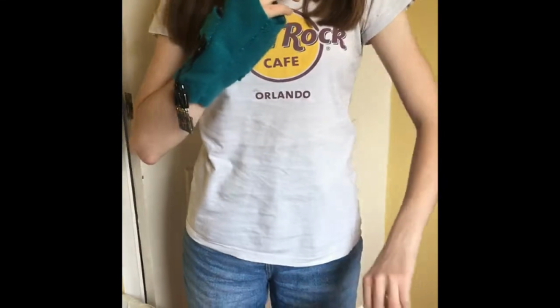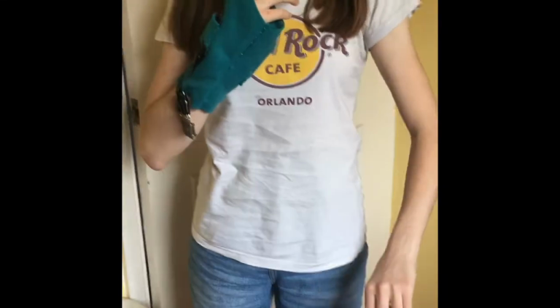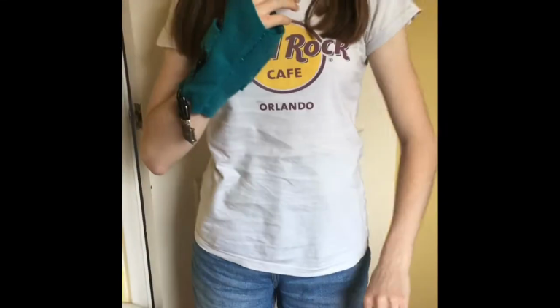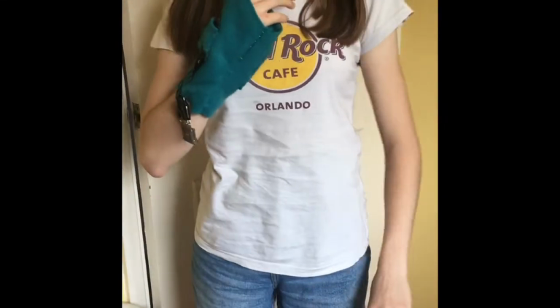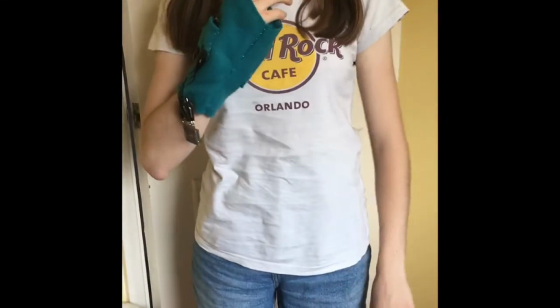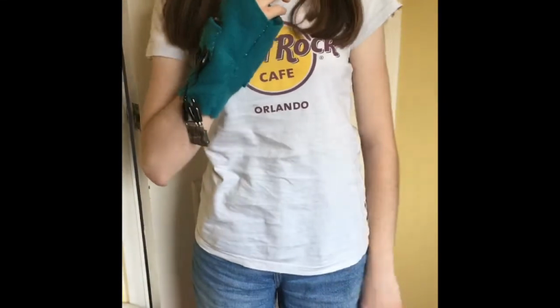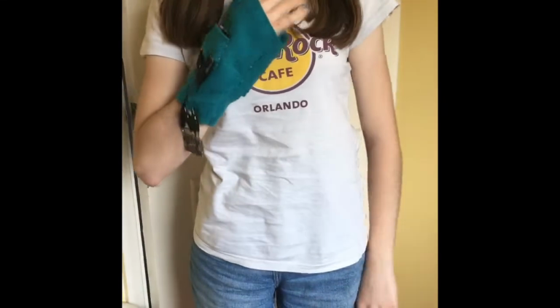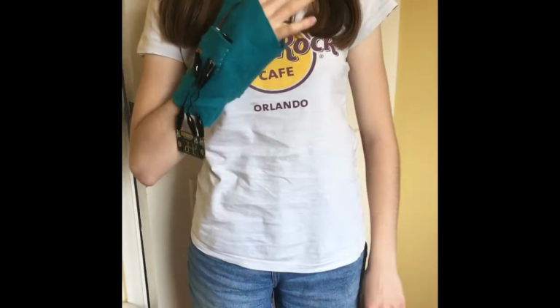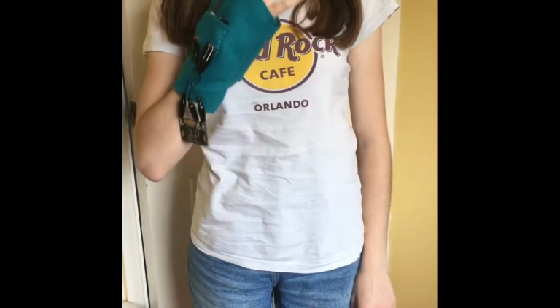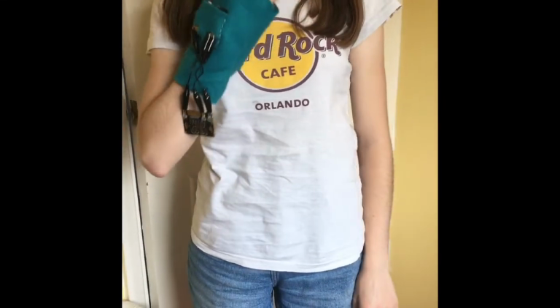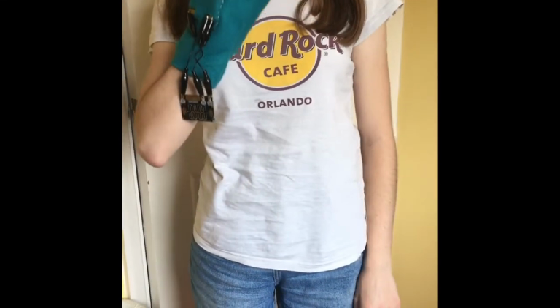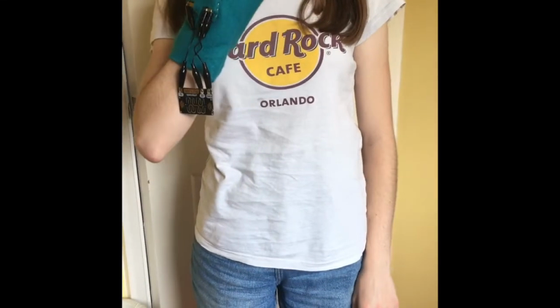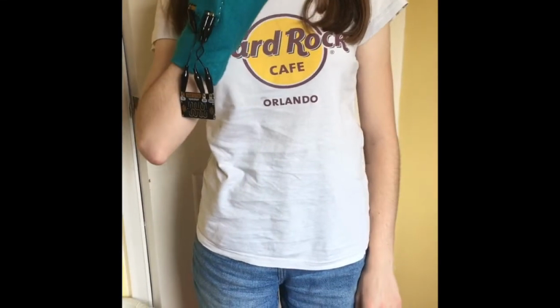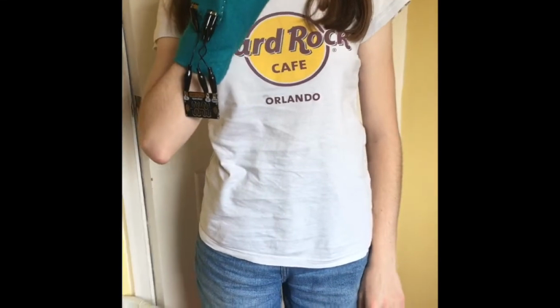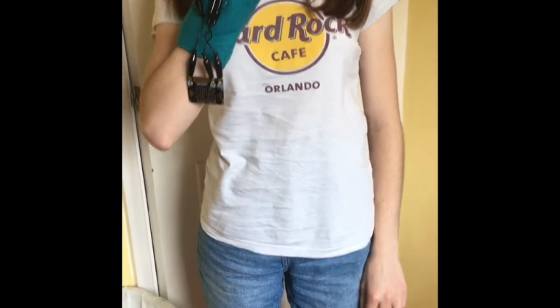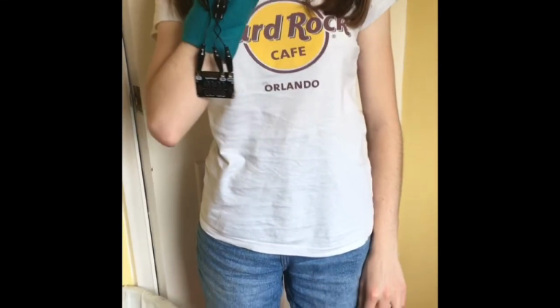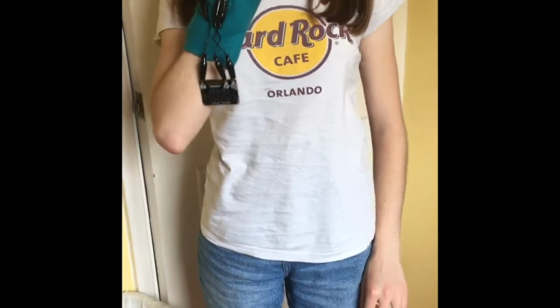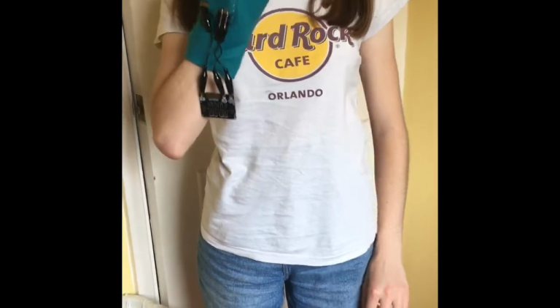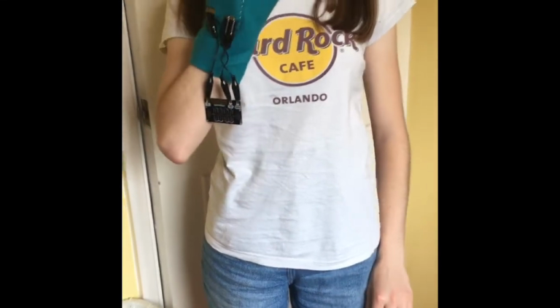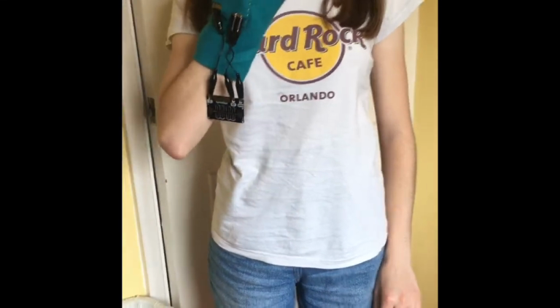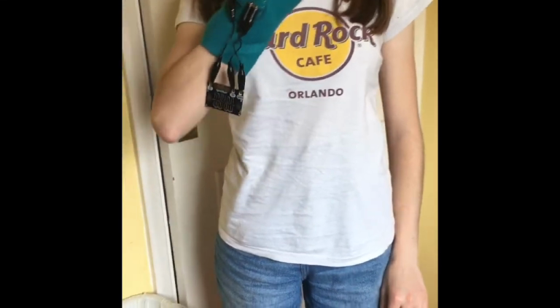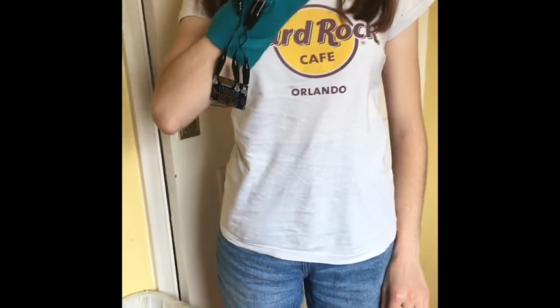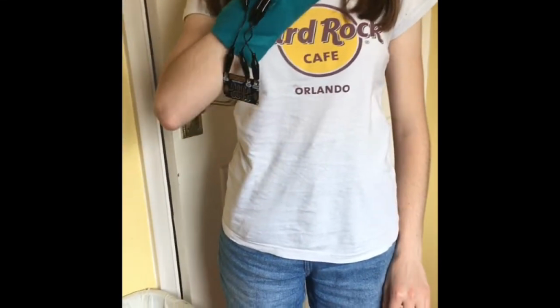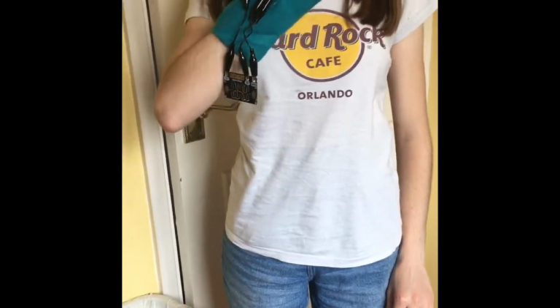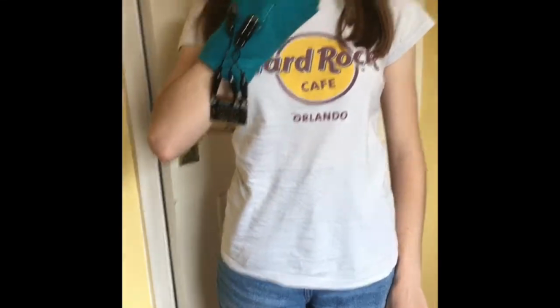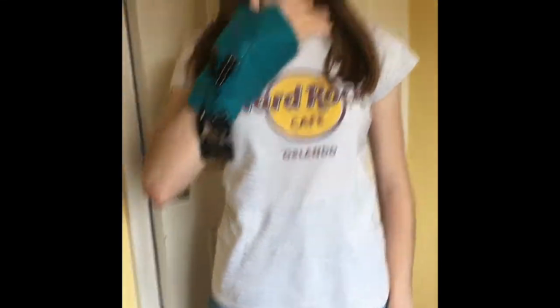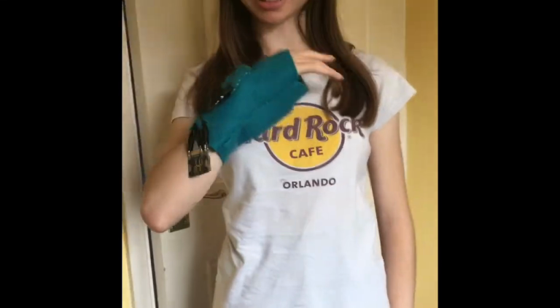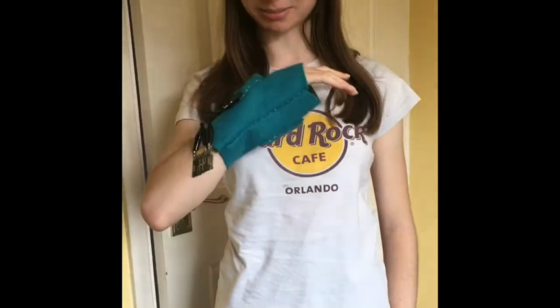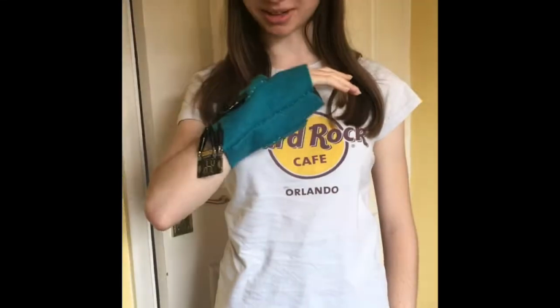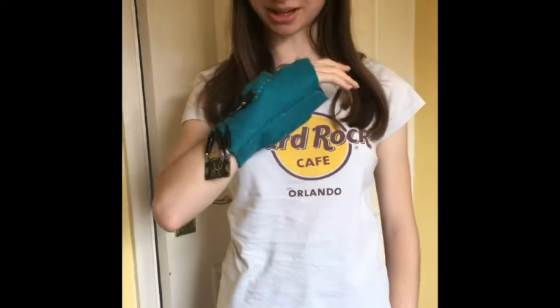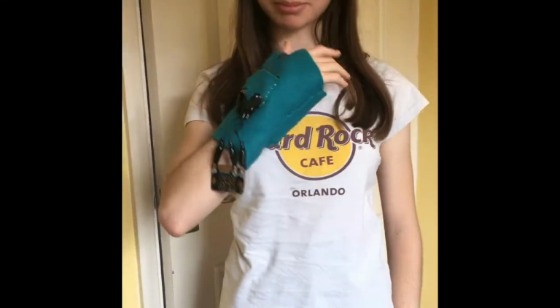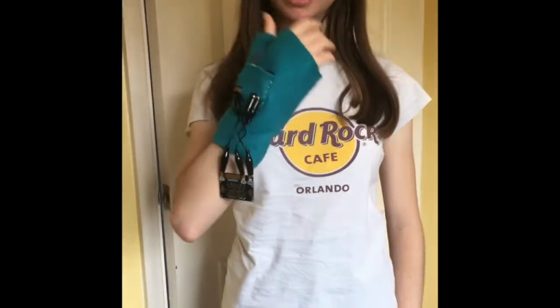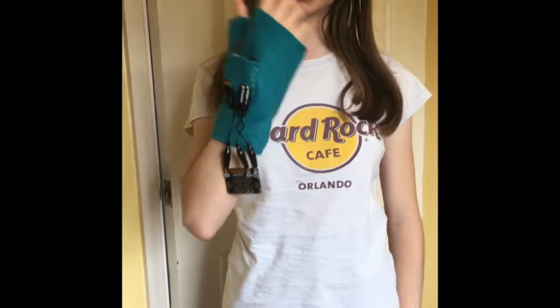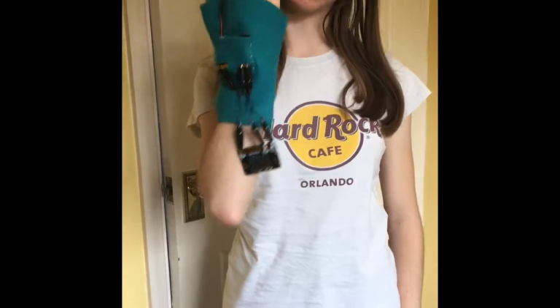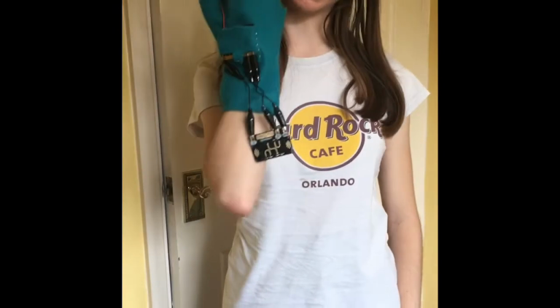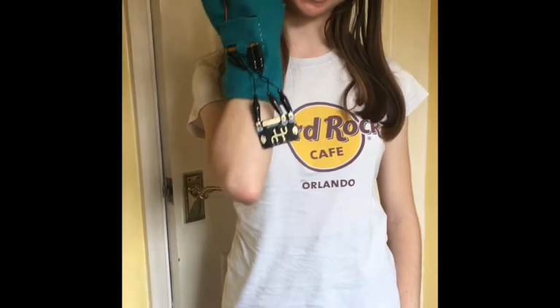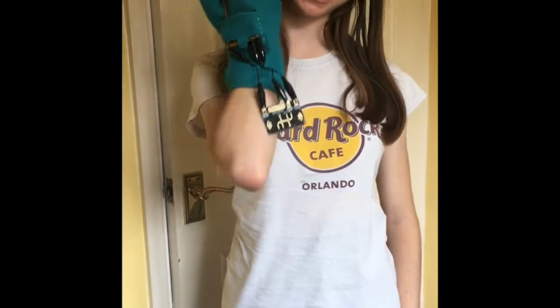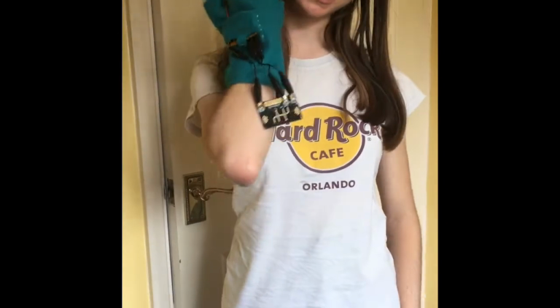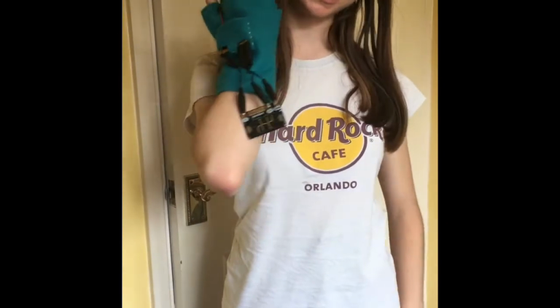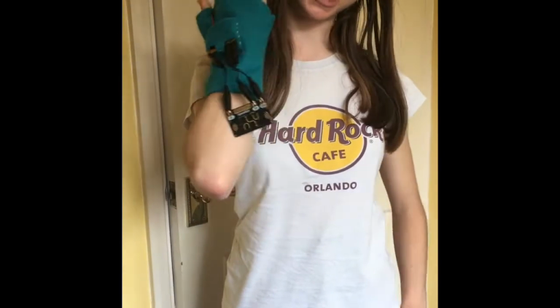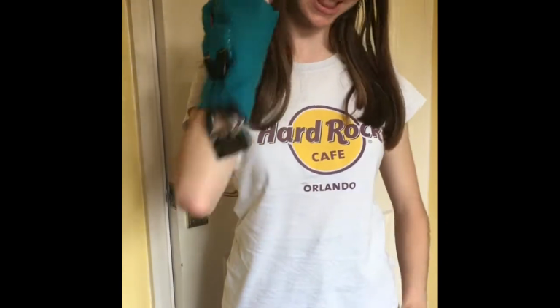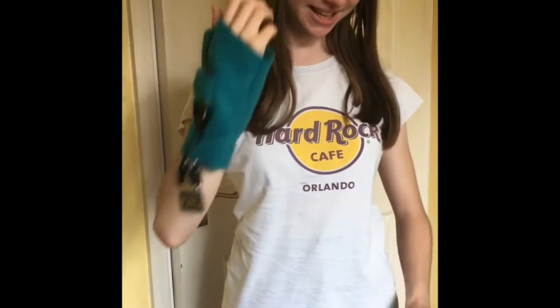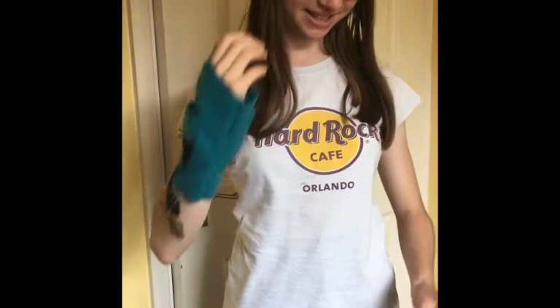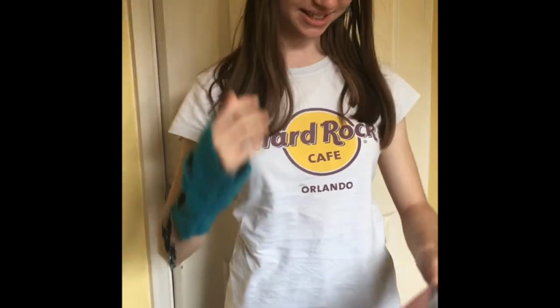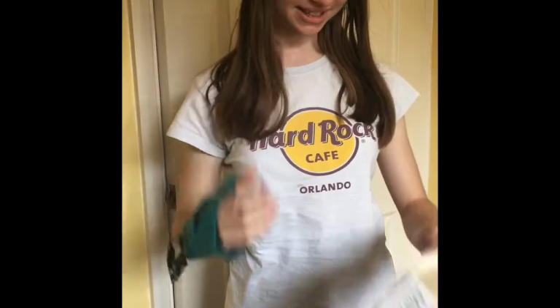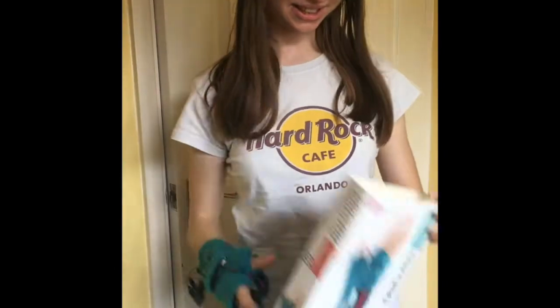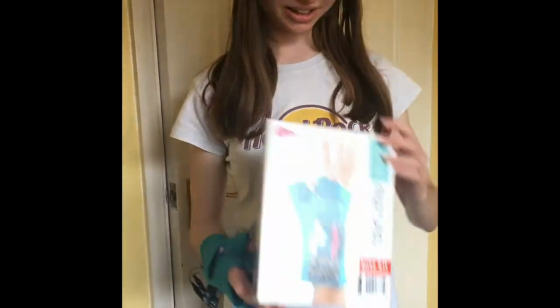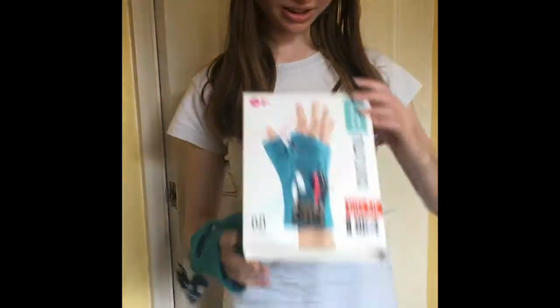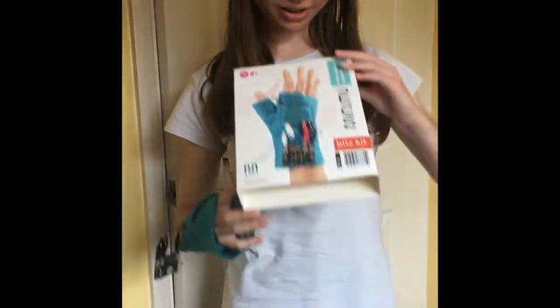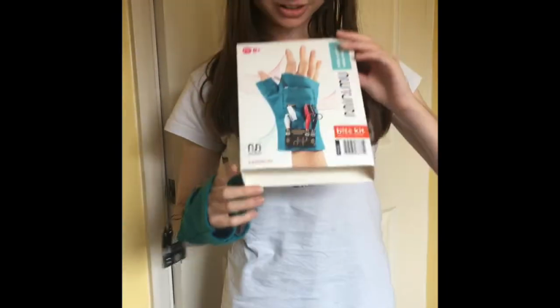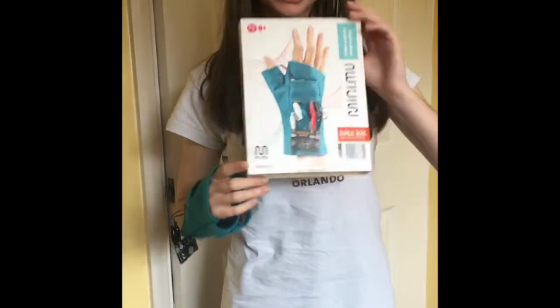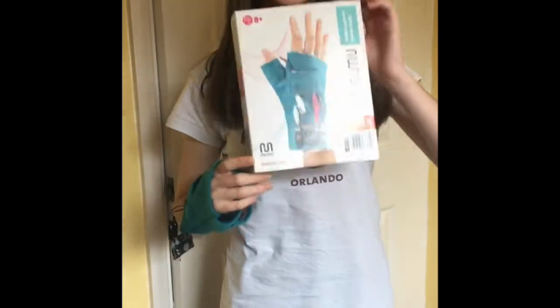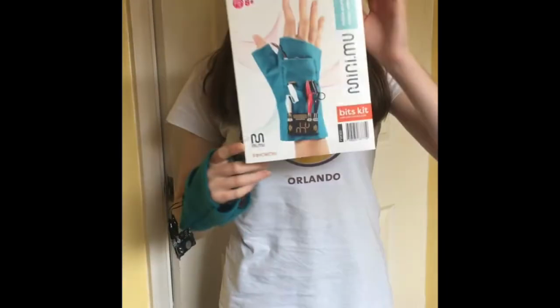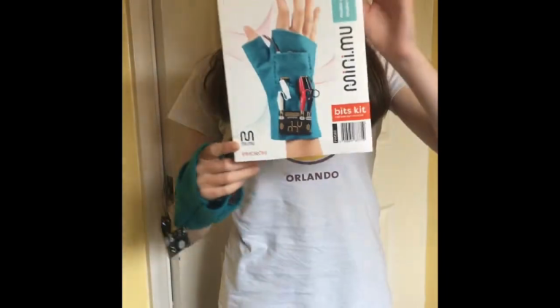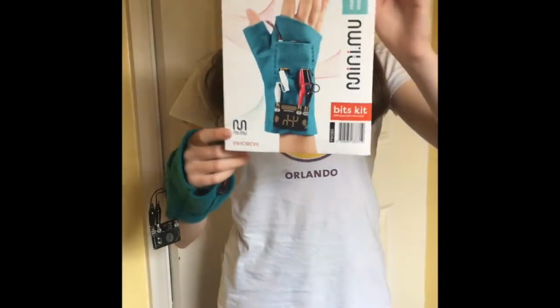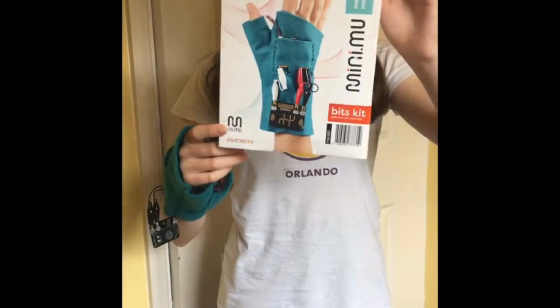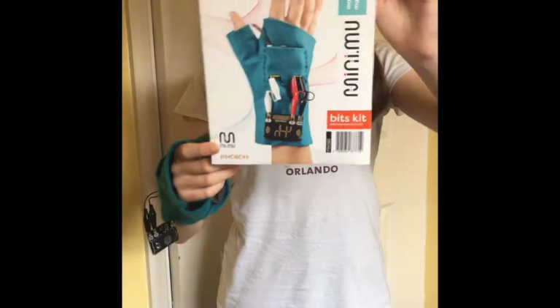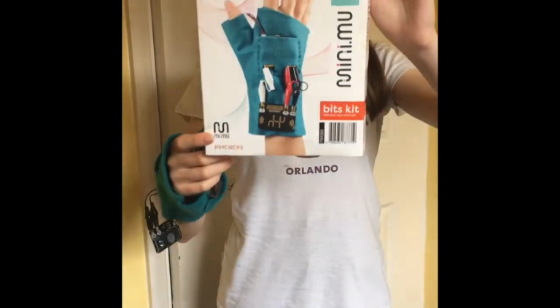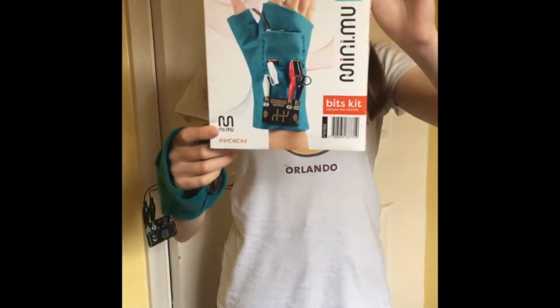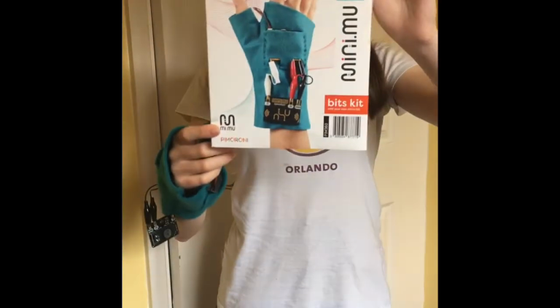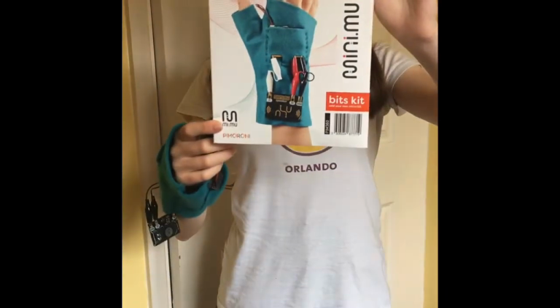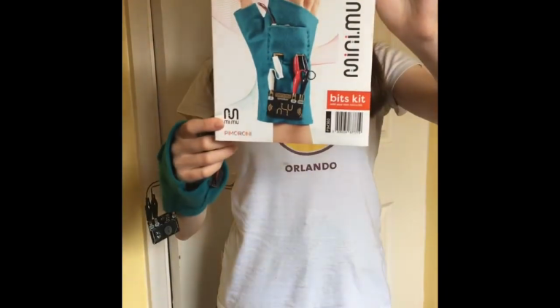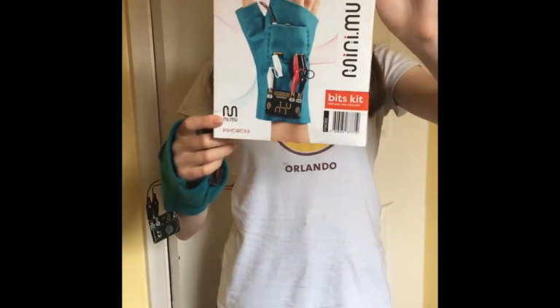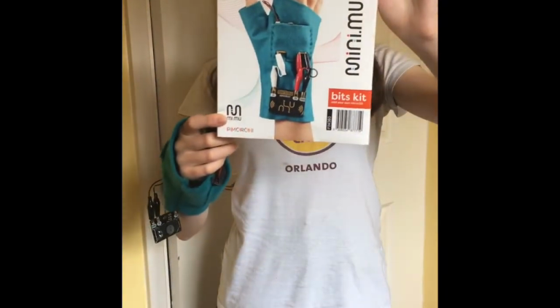Hi, in this video today I'm going to show you how to construct the Mini Mii Glove Kit like this, using the kit from here.